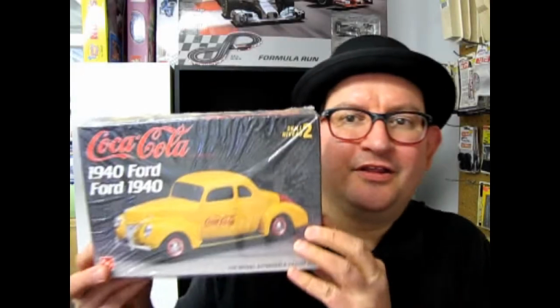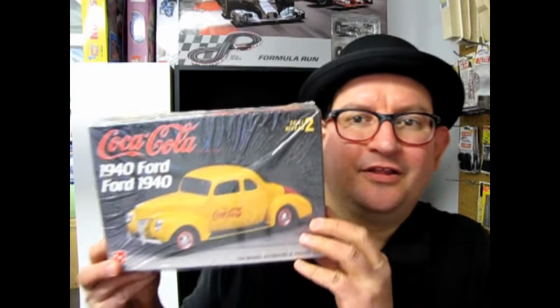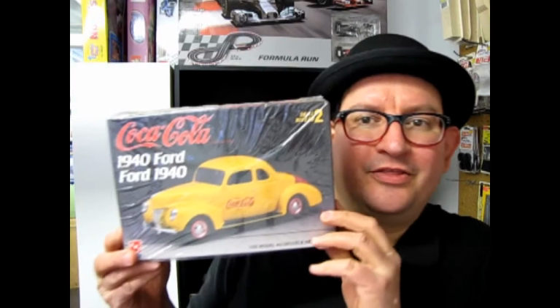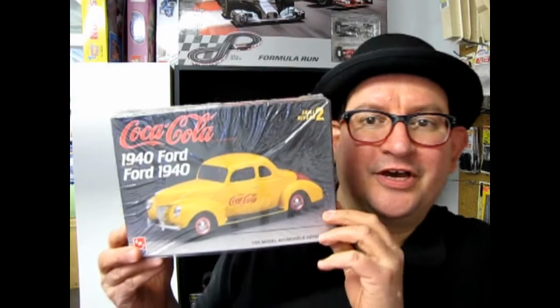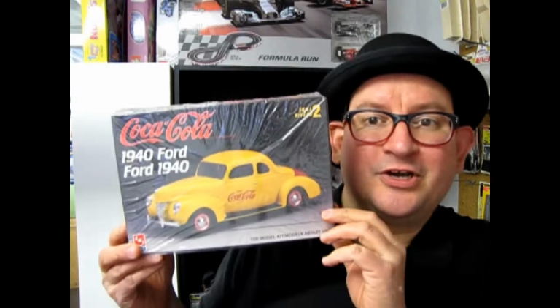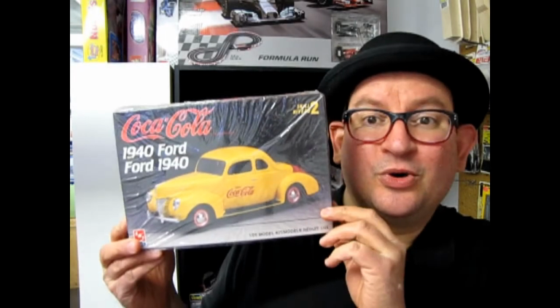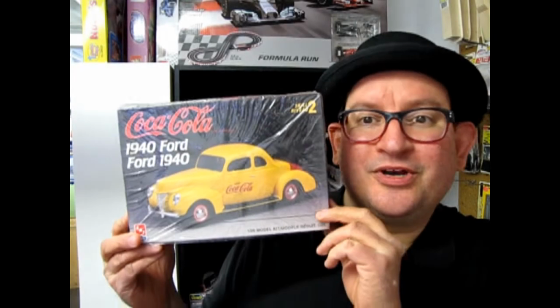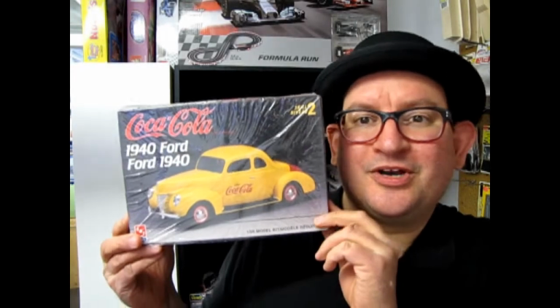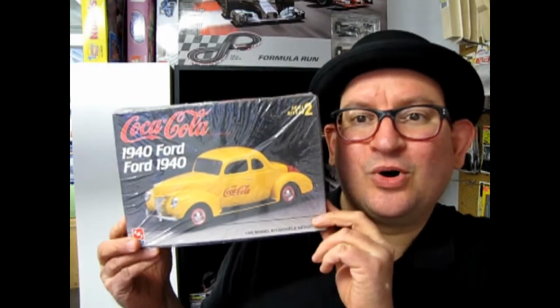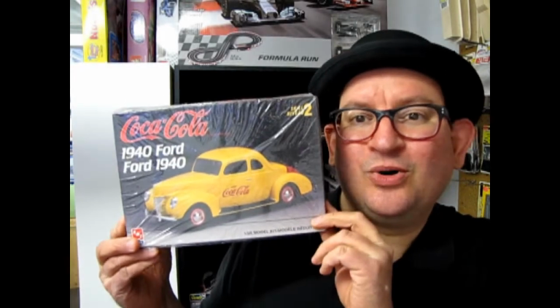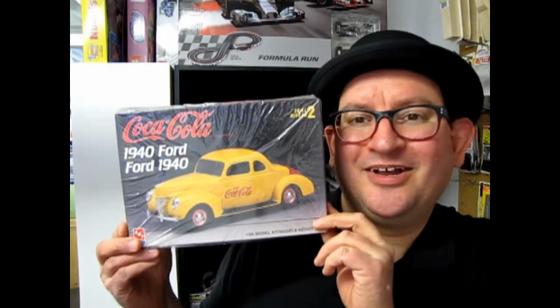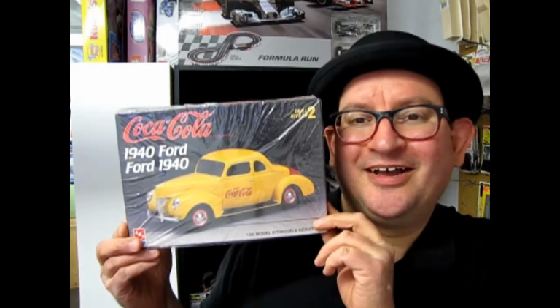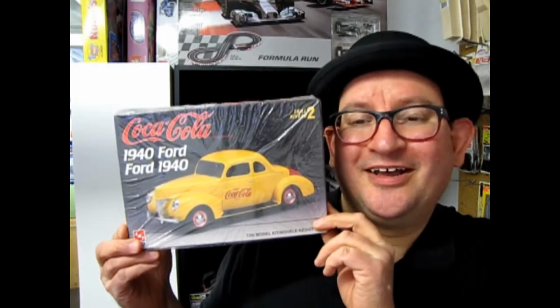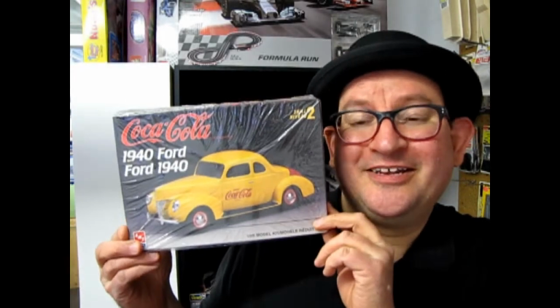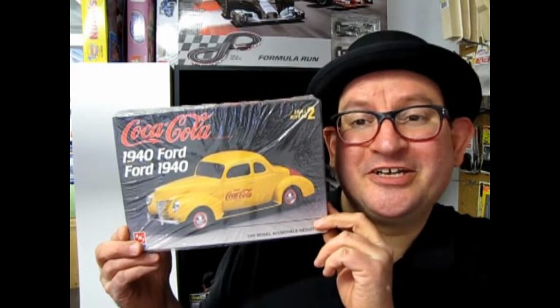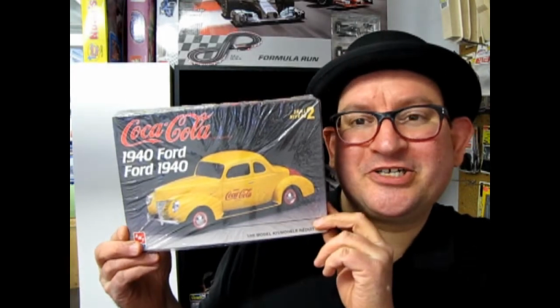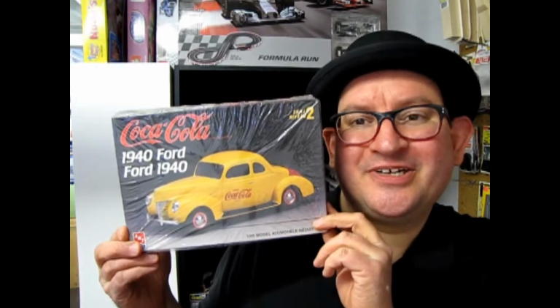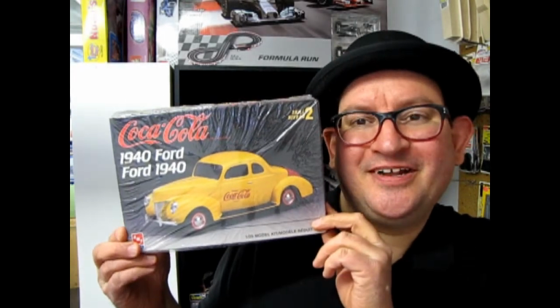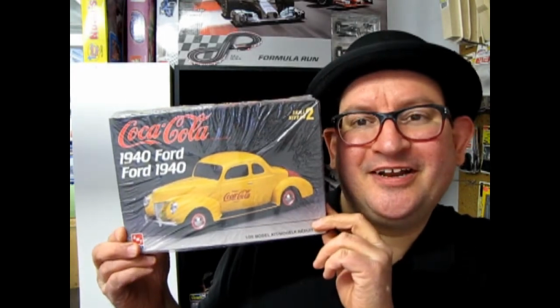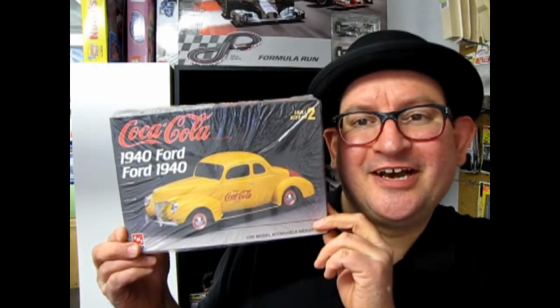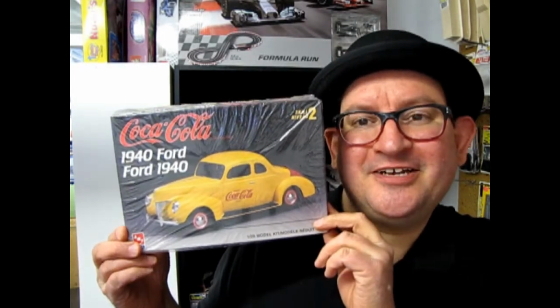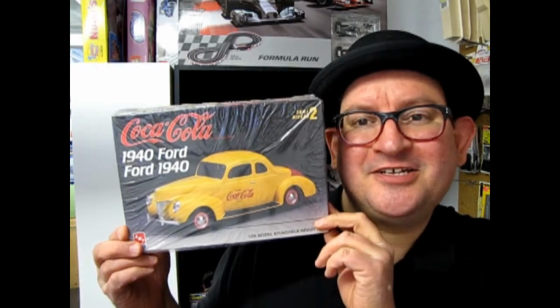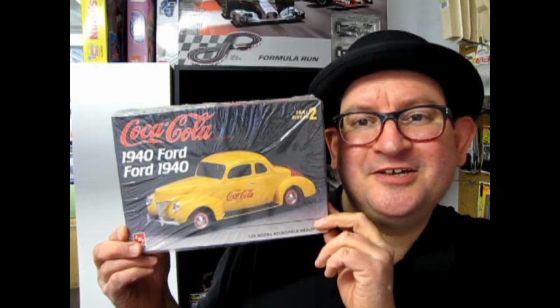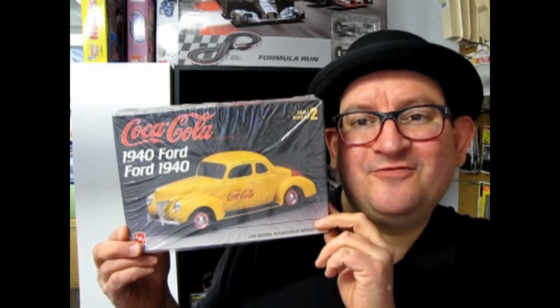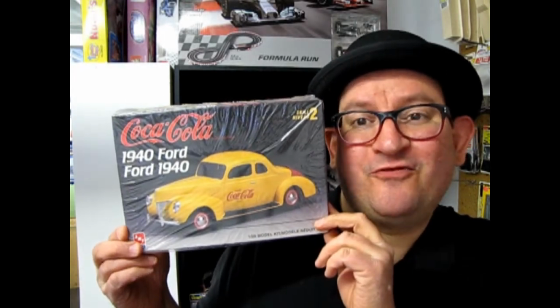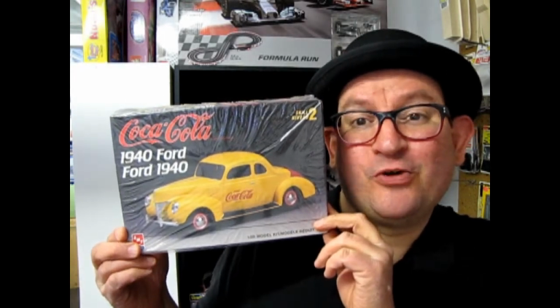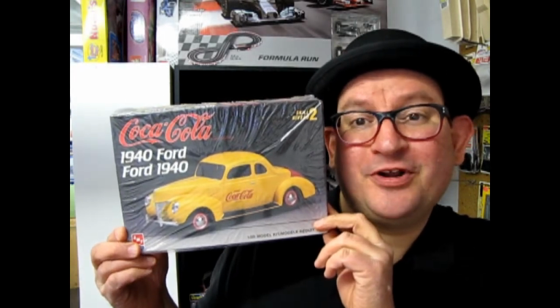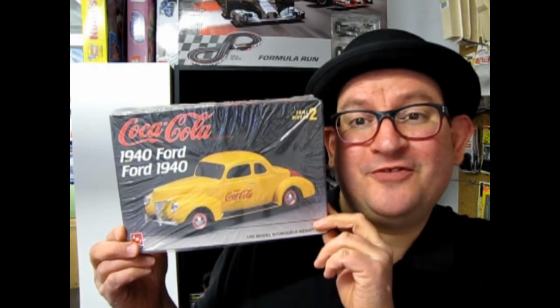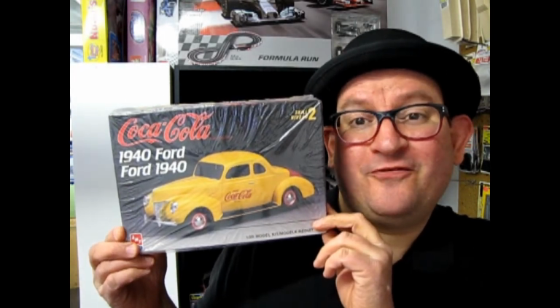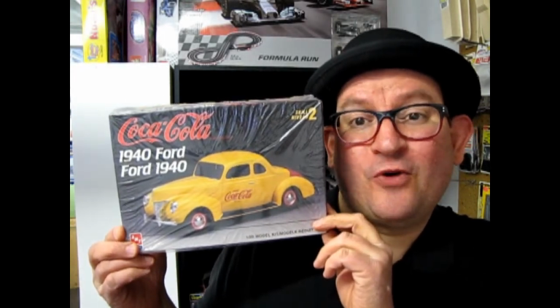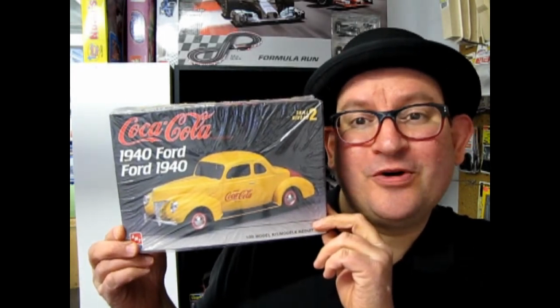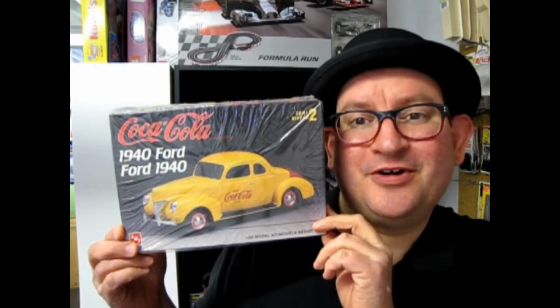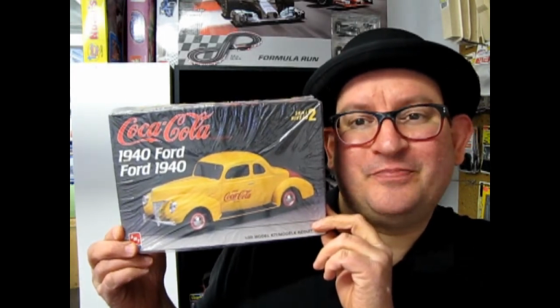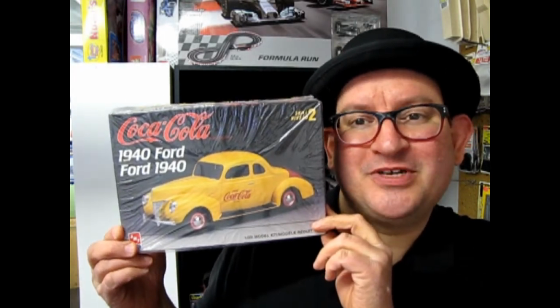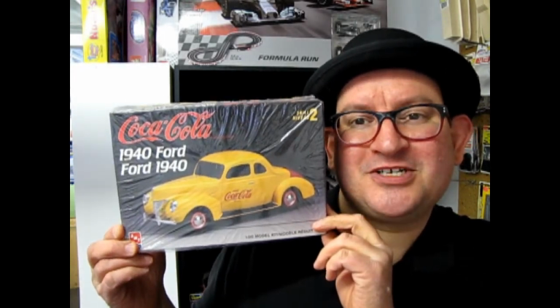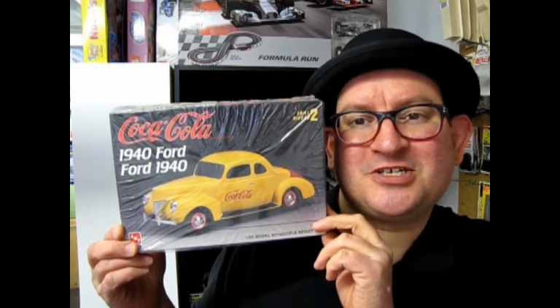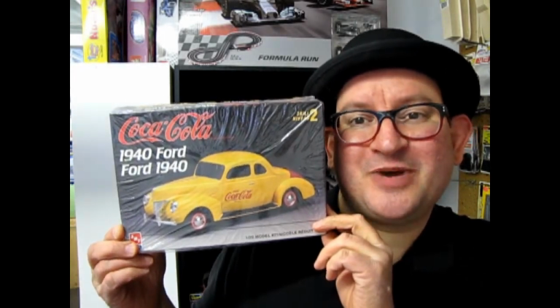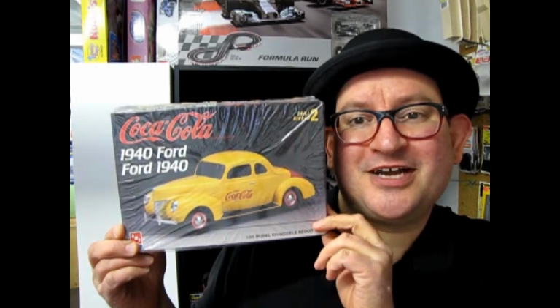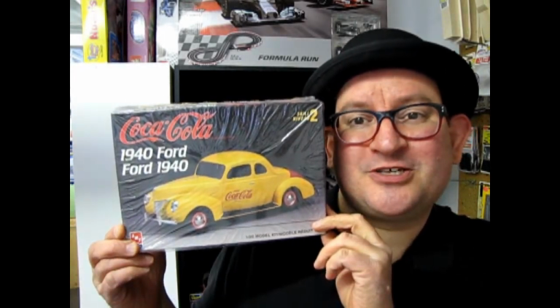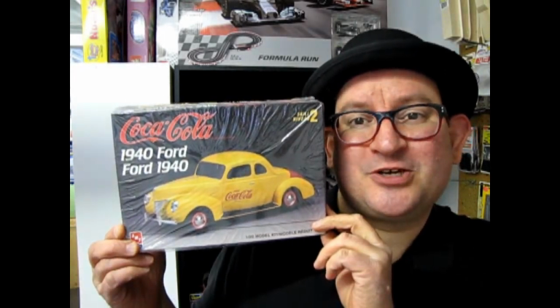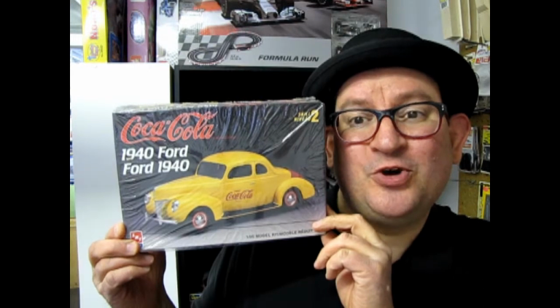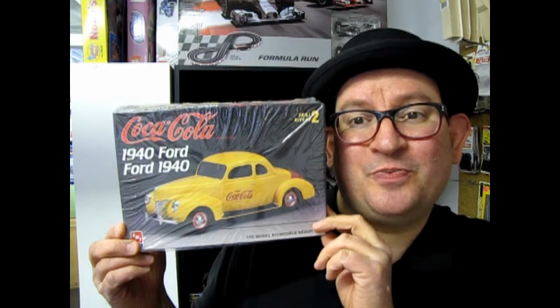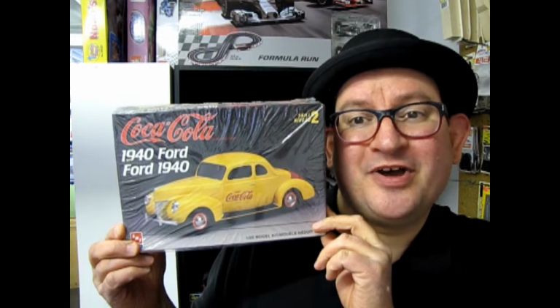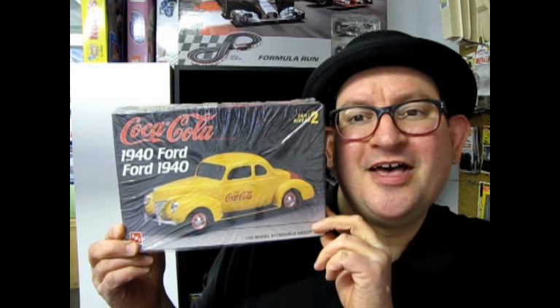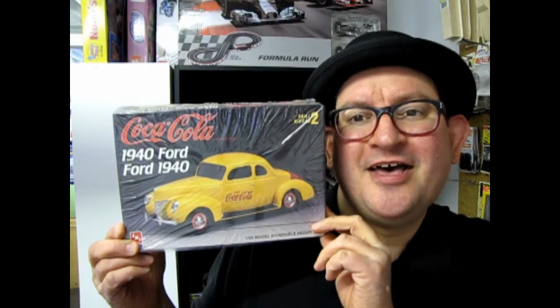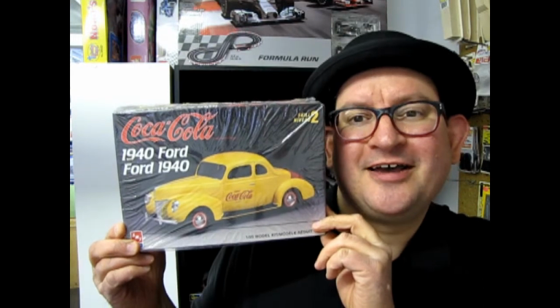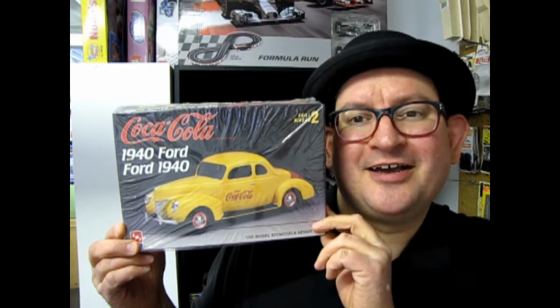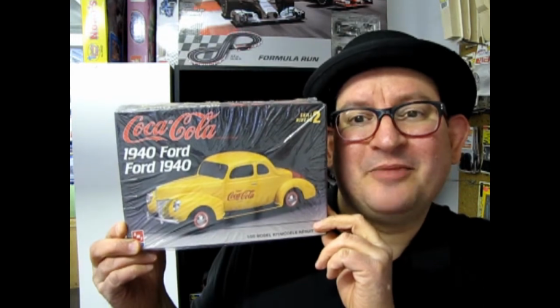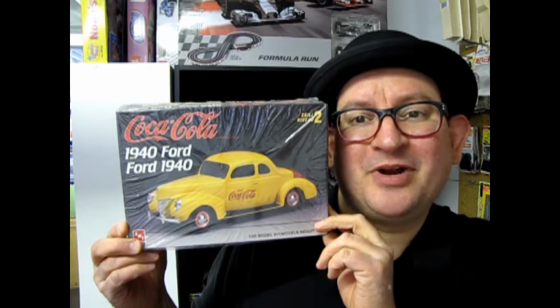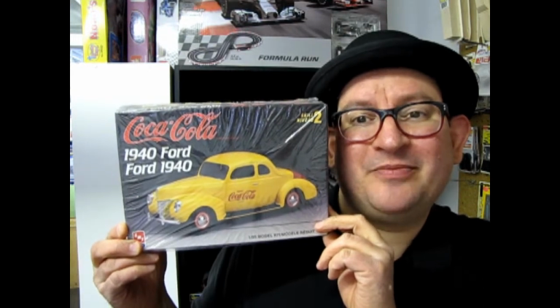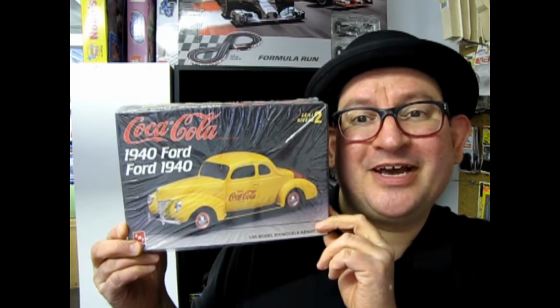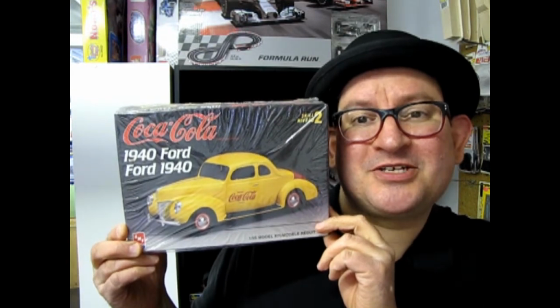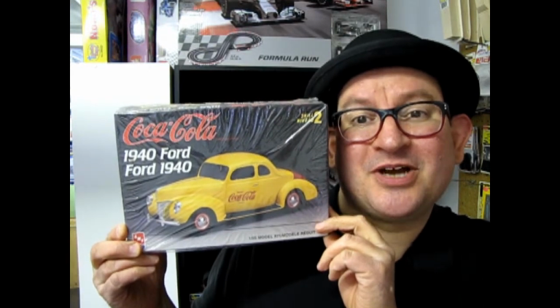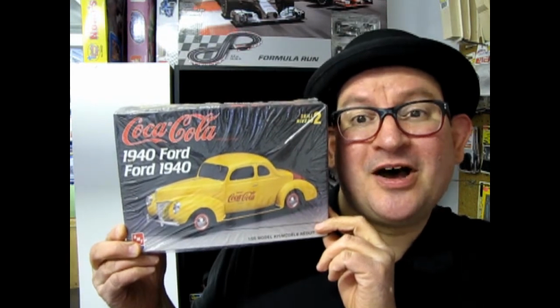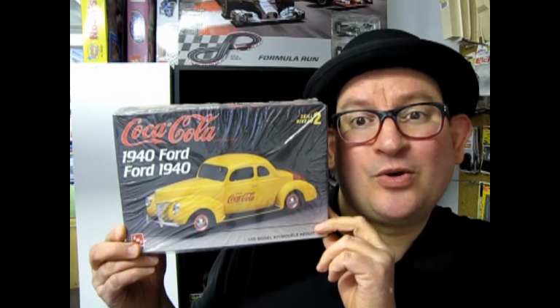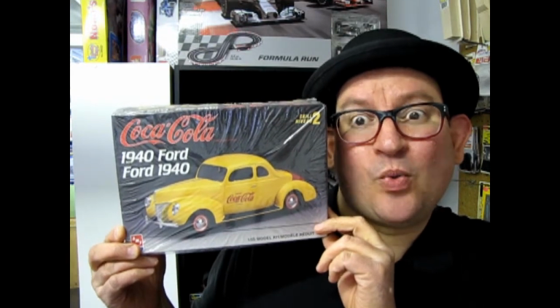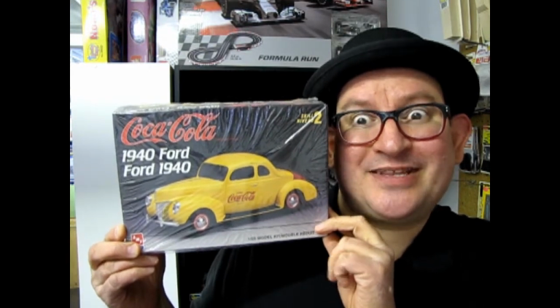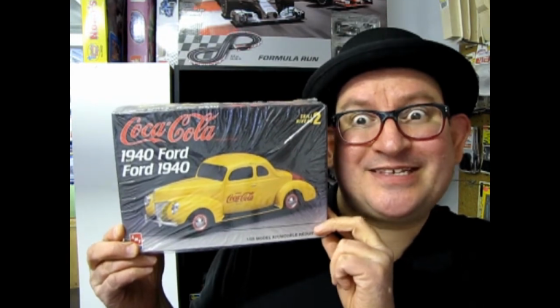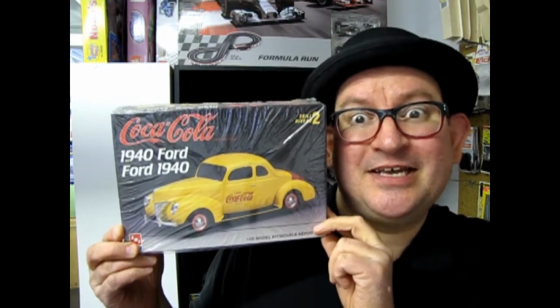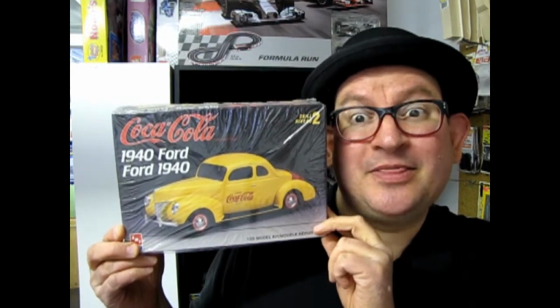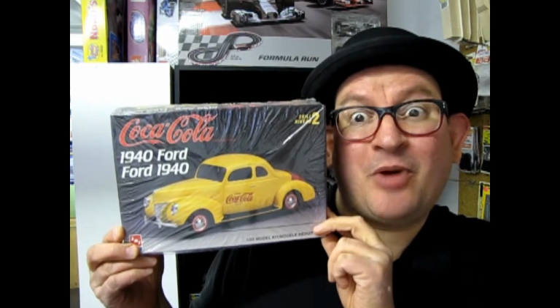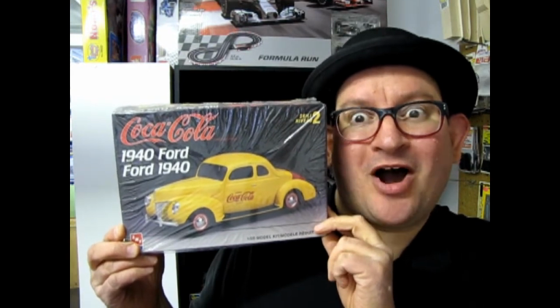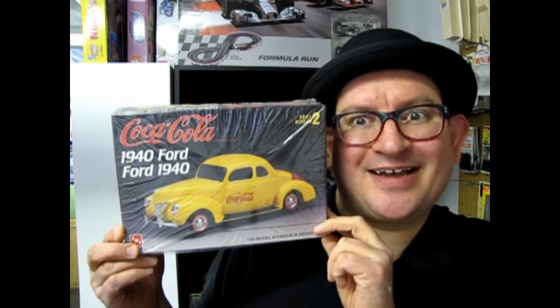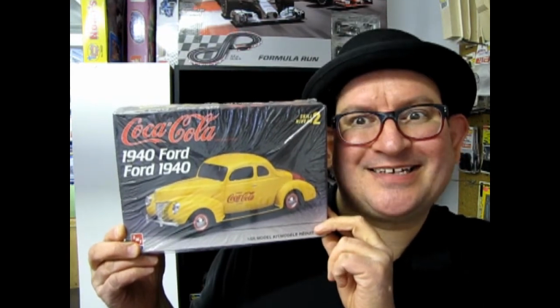The Coca-Cola edition, 1940 Ford Businessman's Coupe, coming up next on What's in the Box?